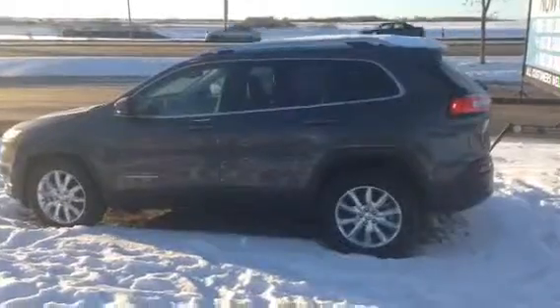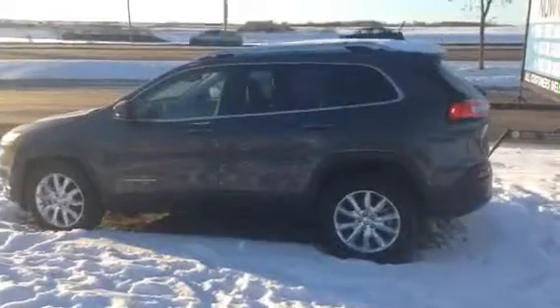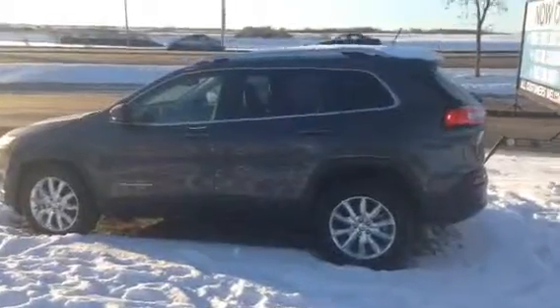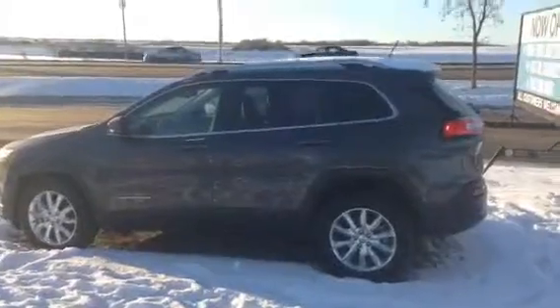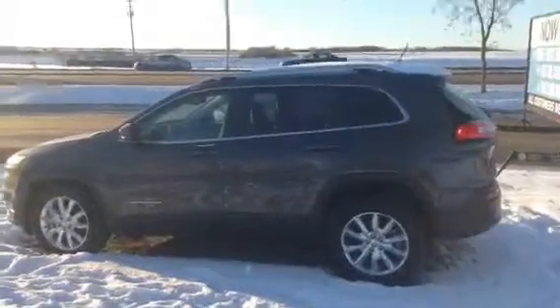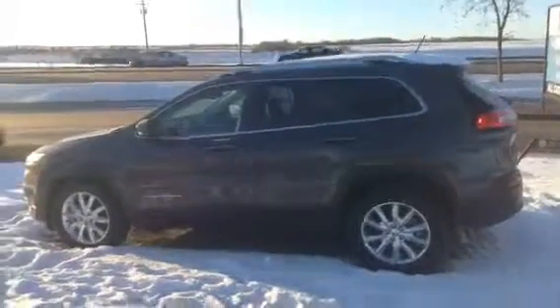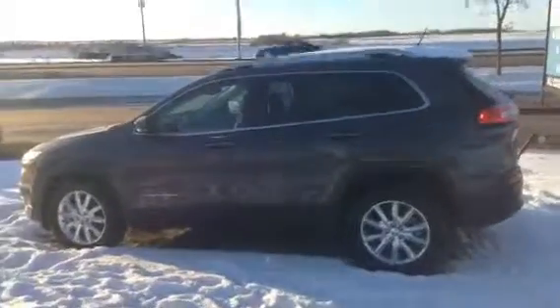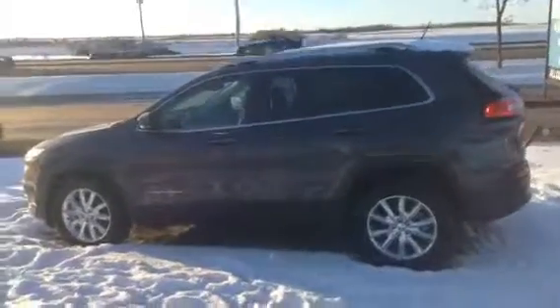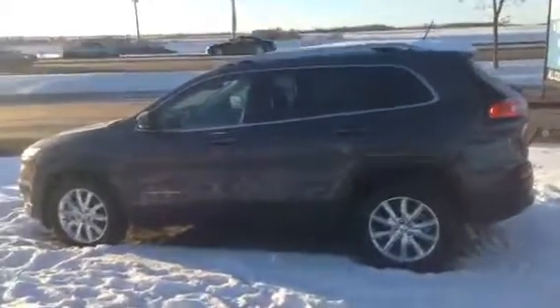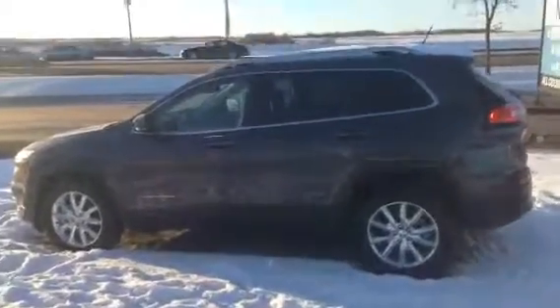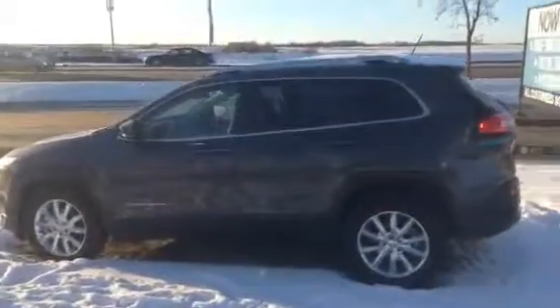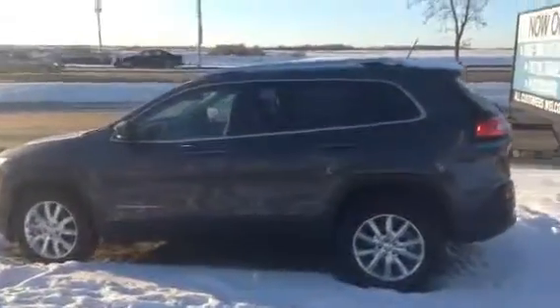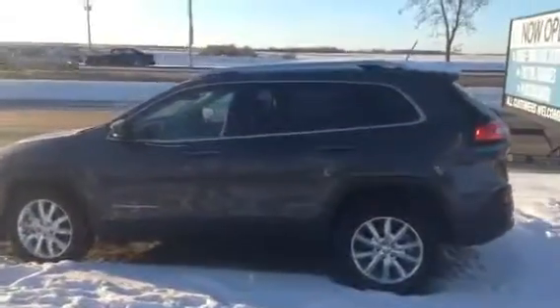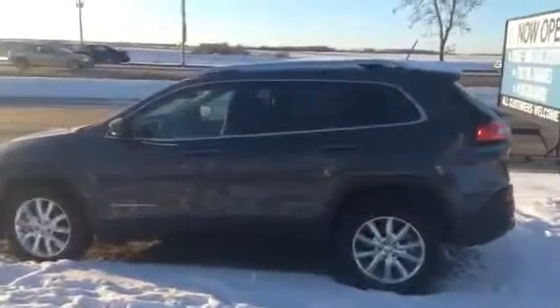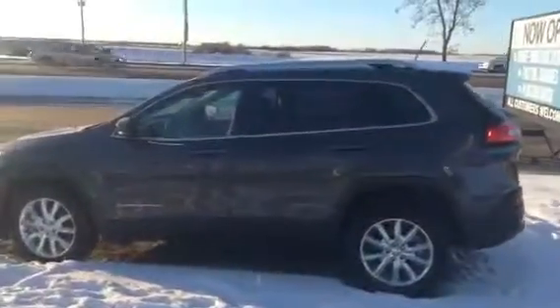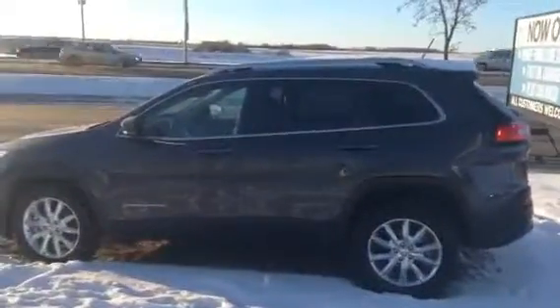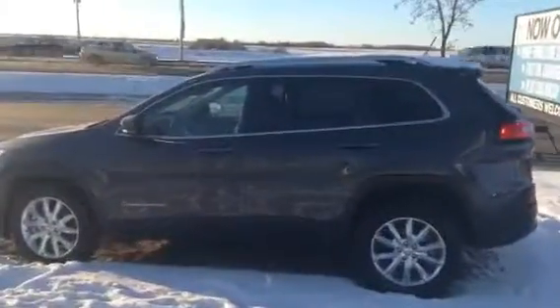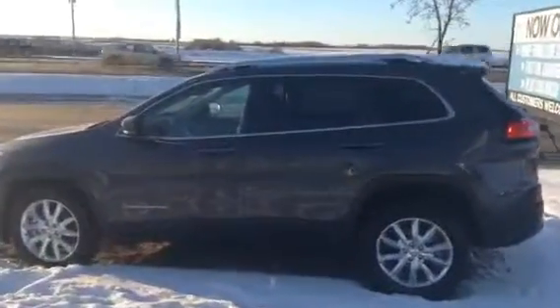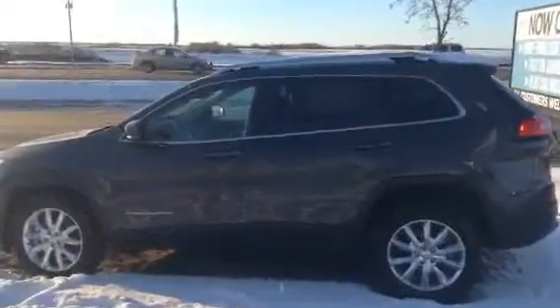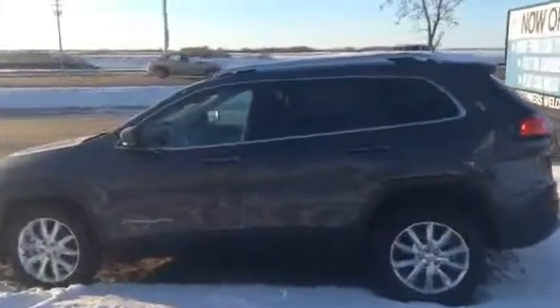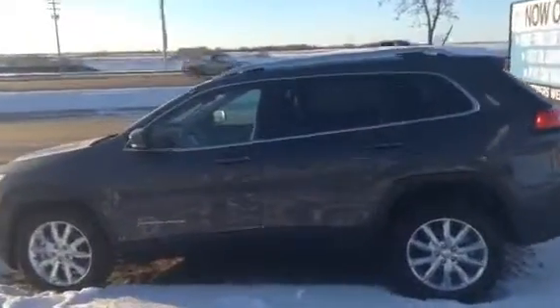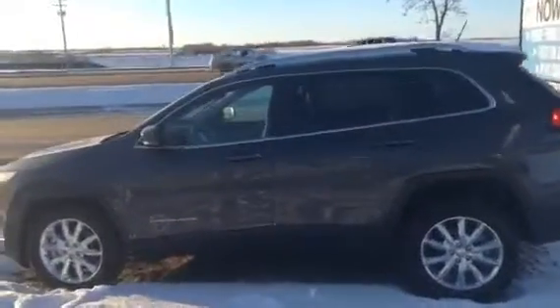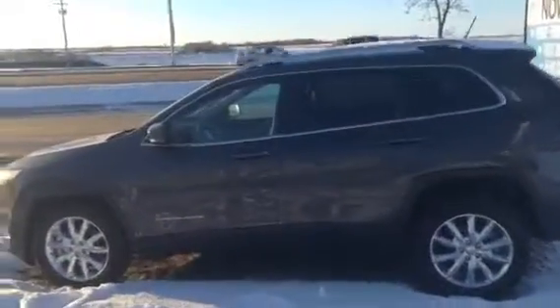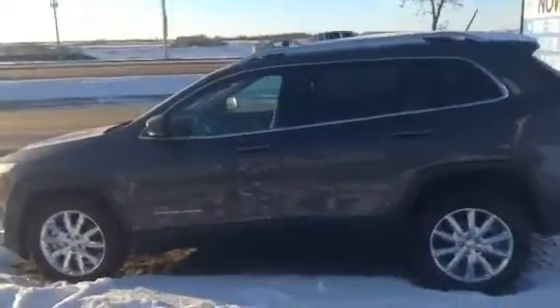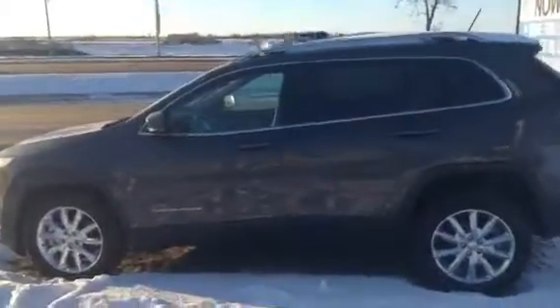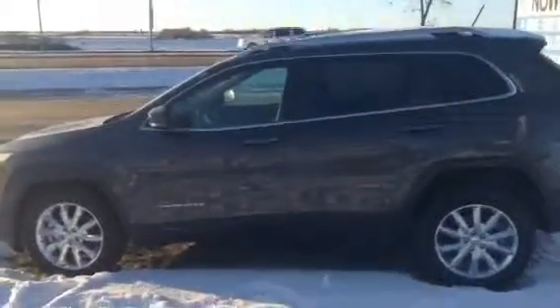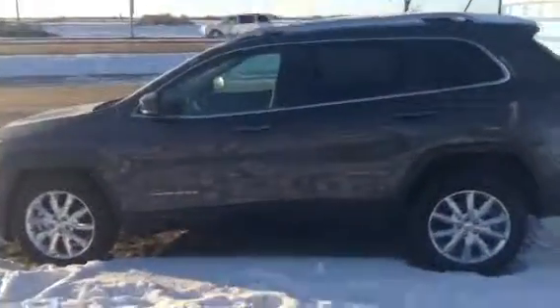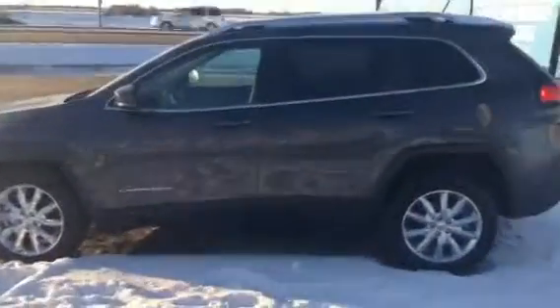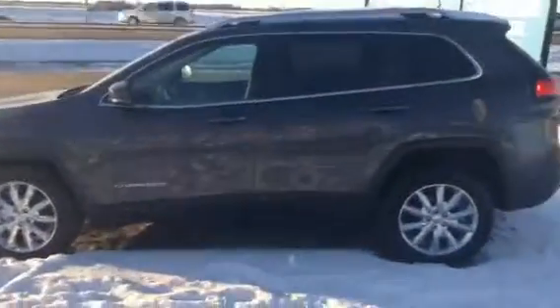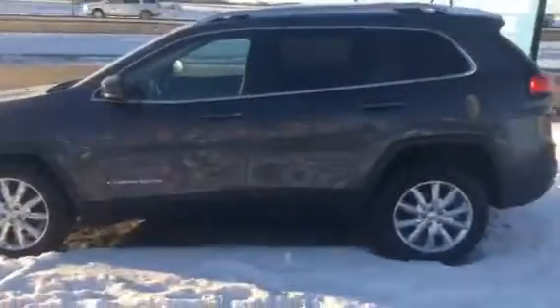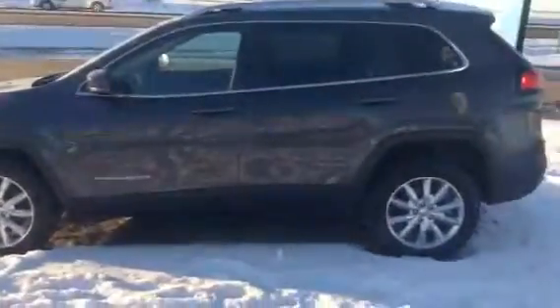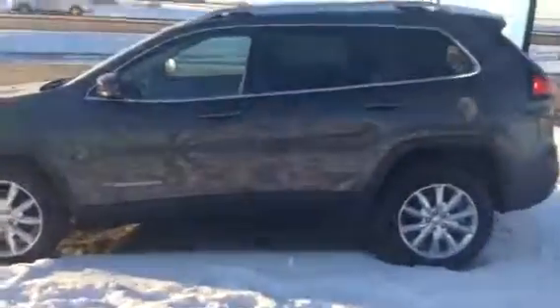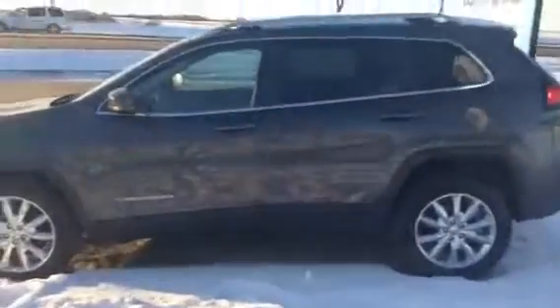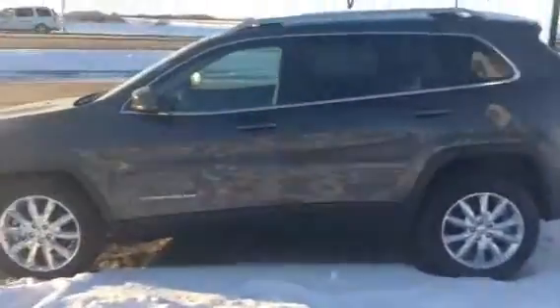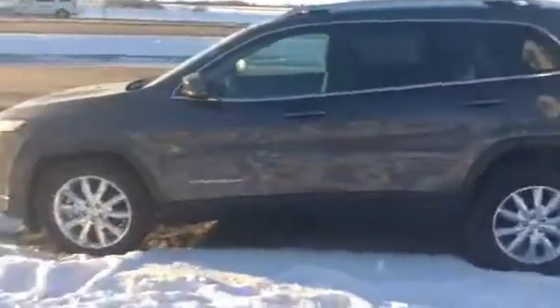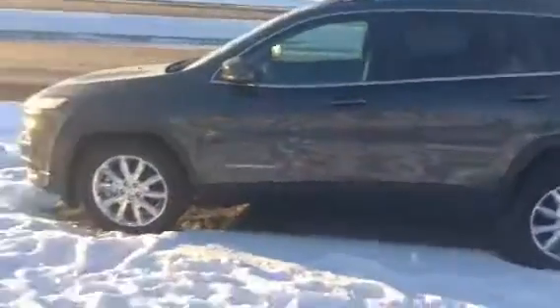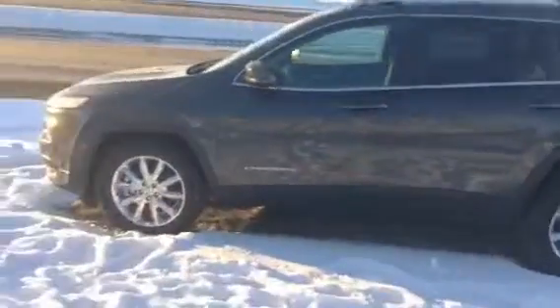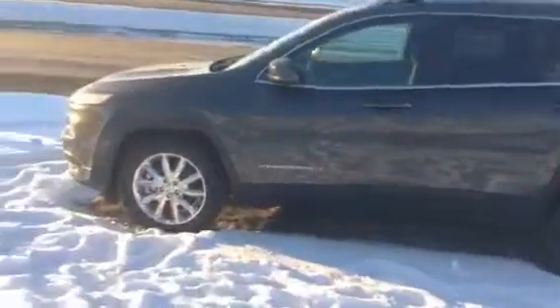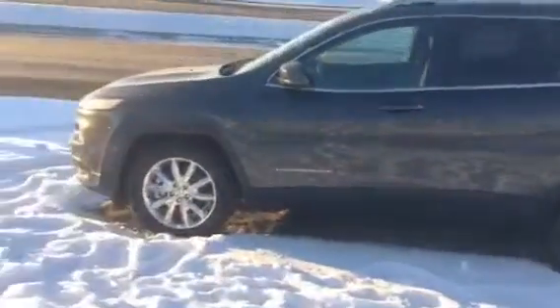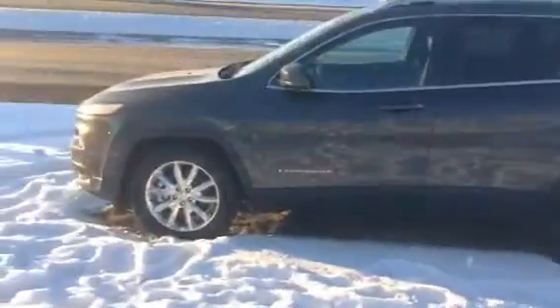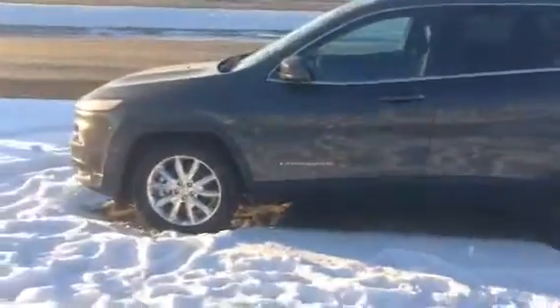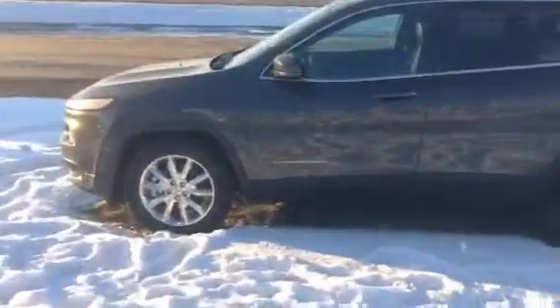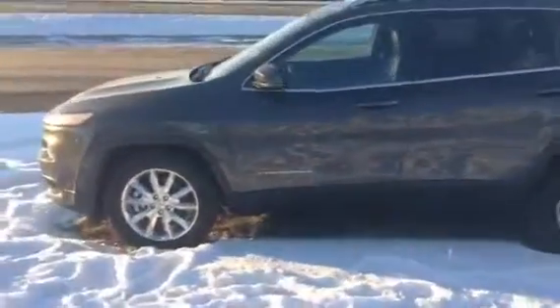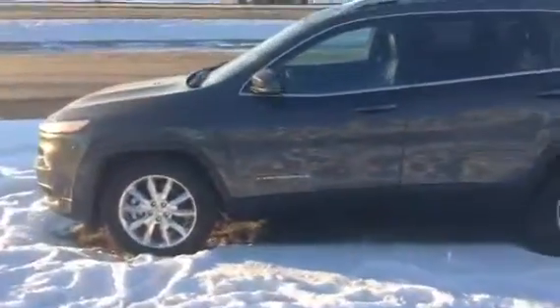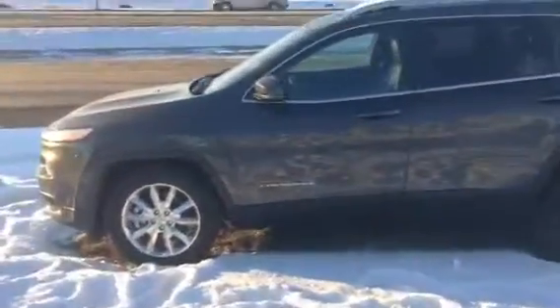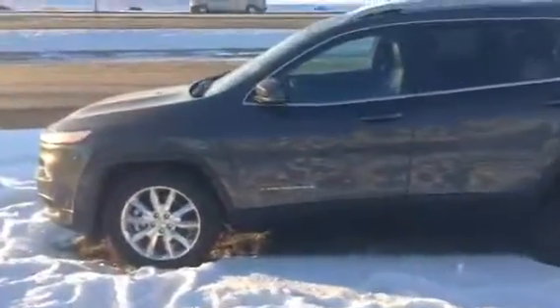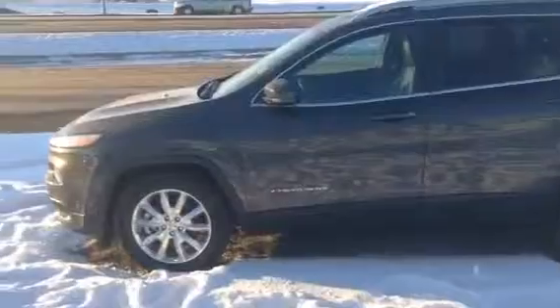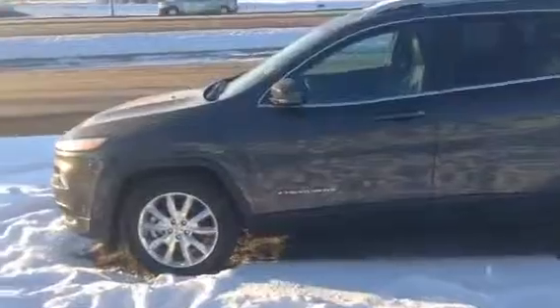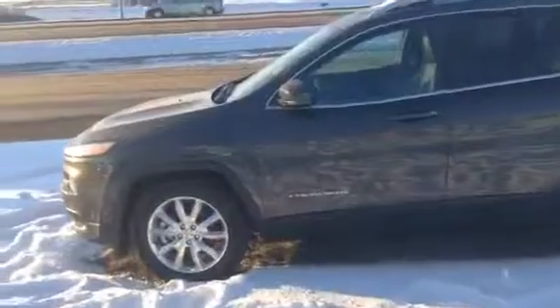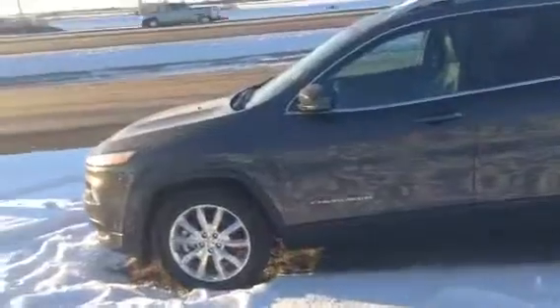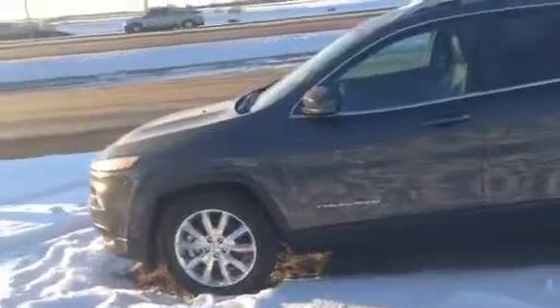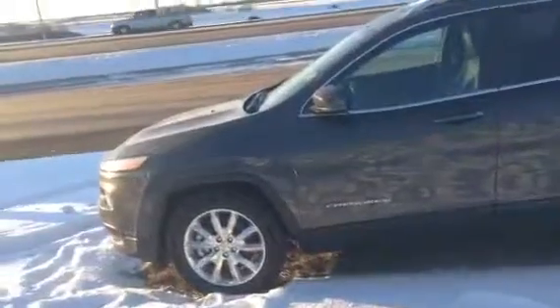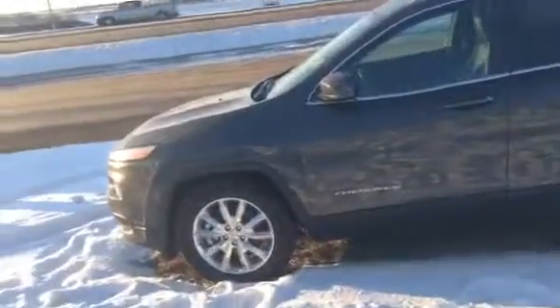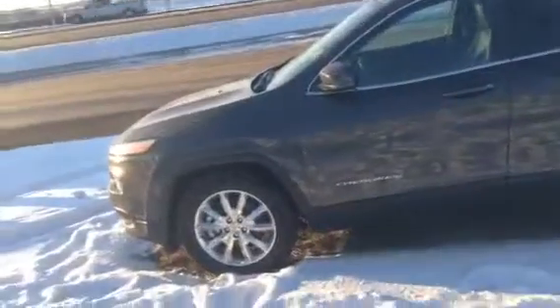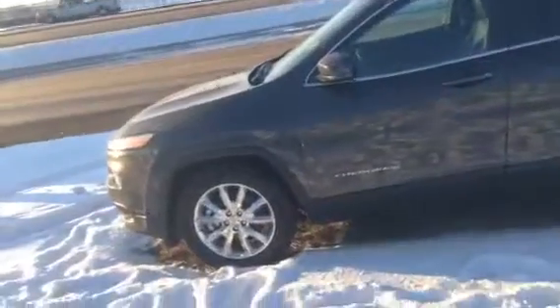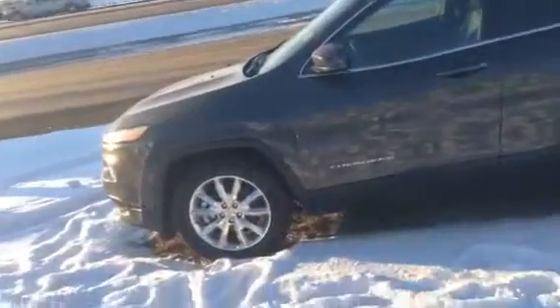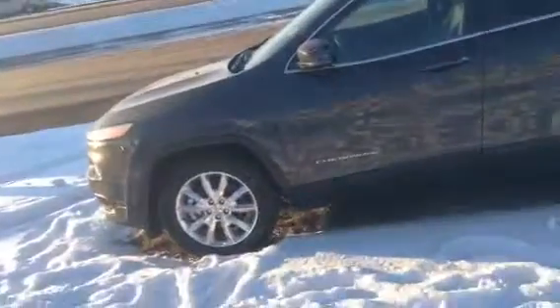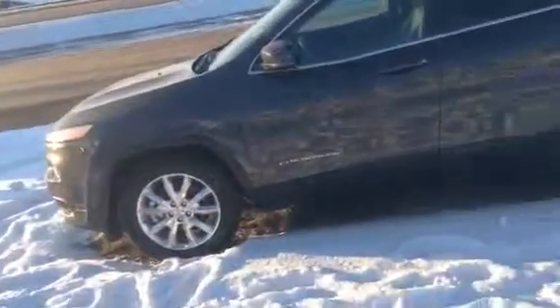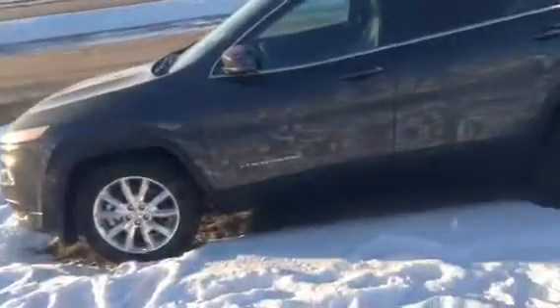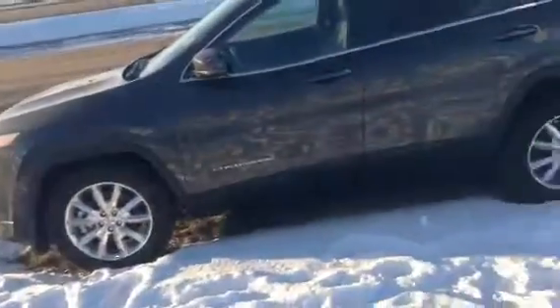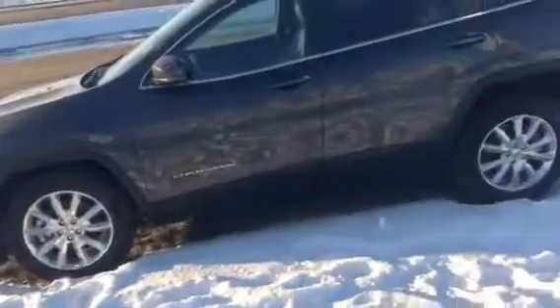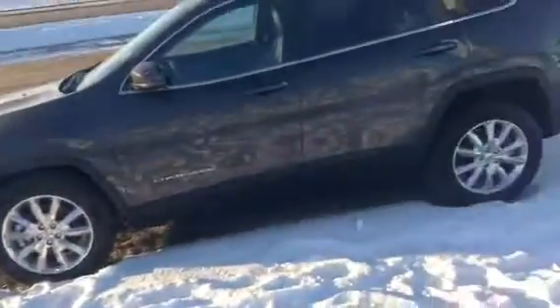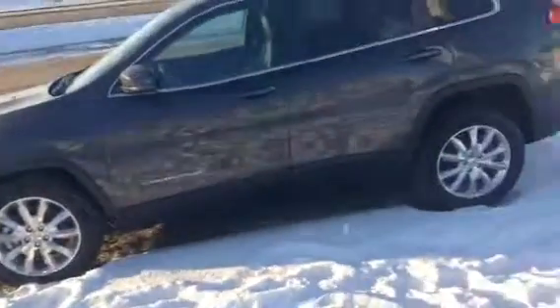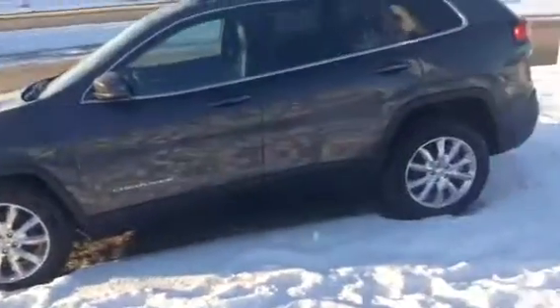Good evening Sherry, it's Josh here from LA Mazda. You recently acquired our Jeep Cherokee here.